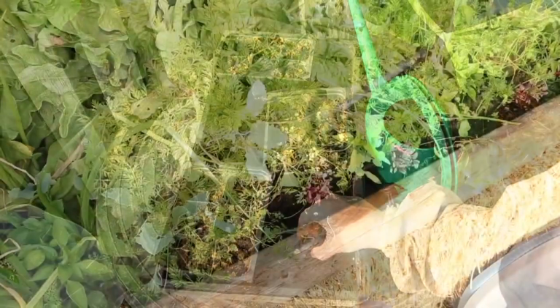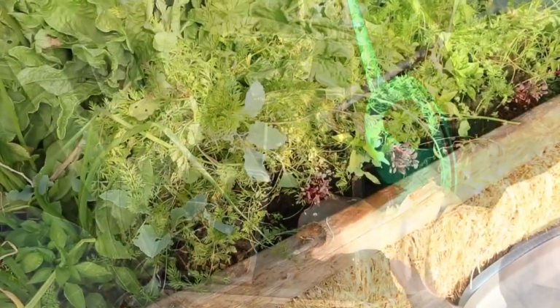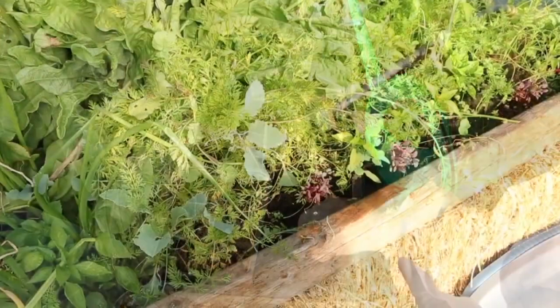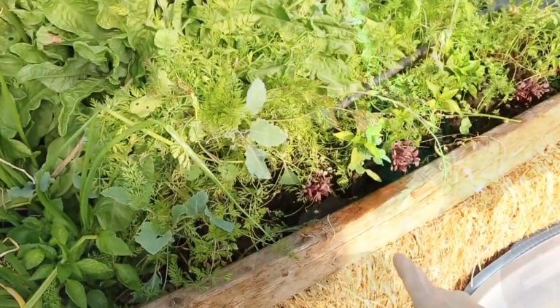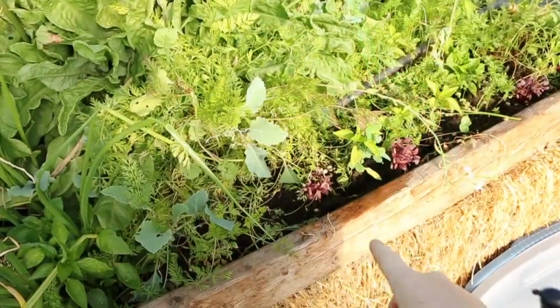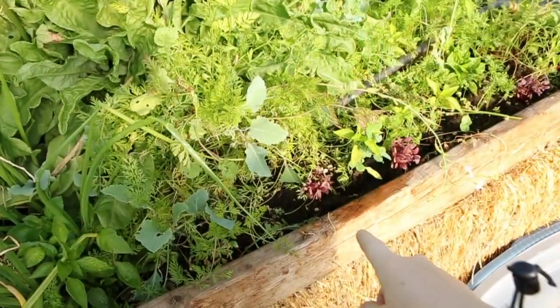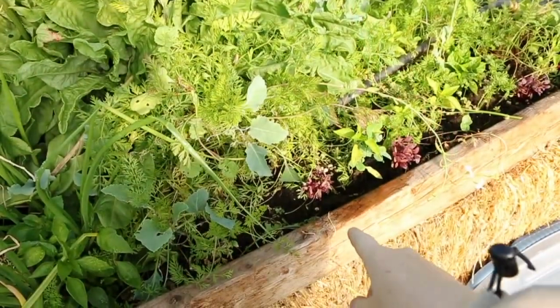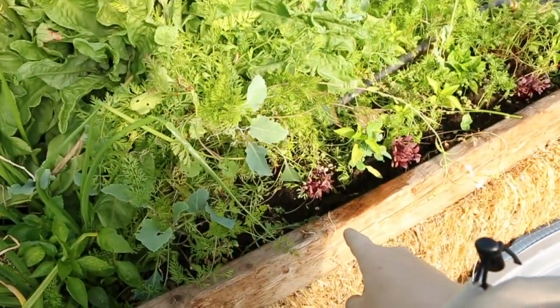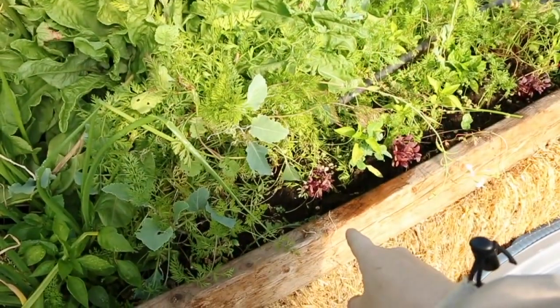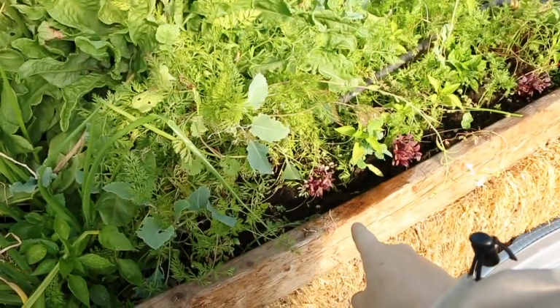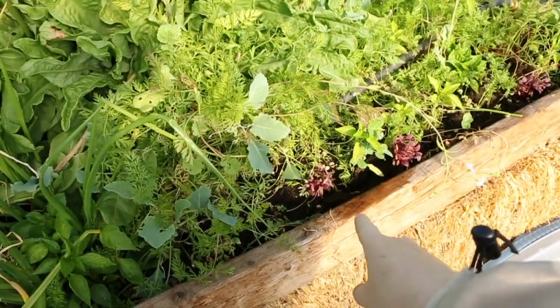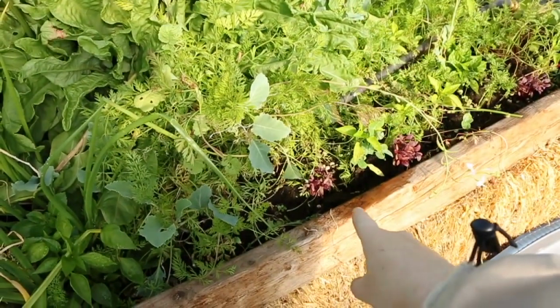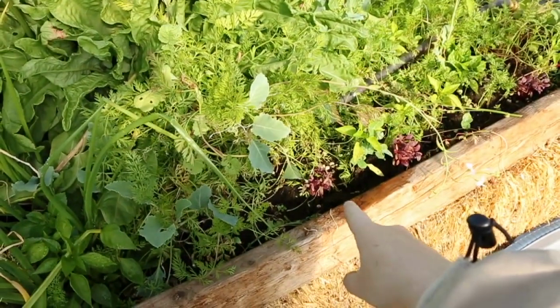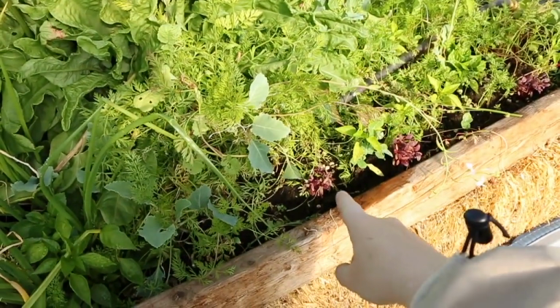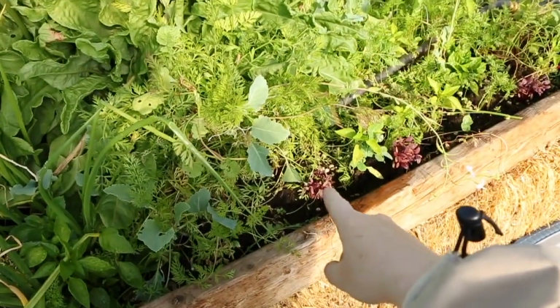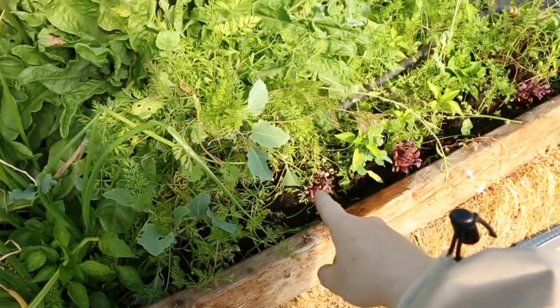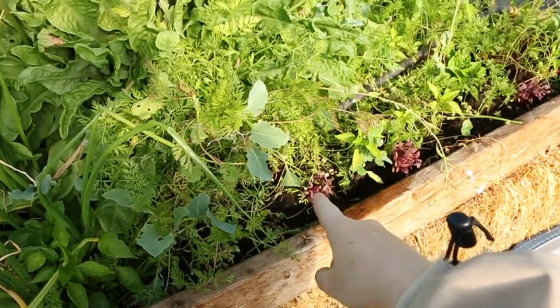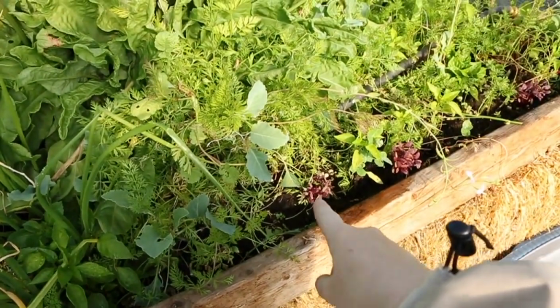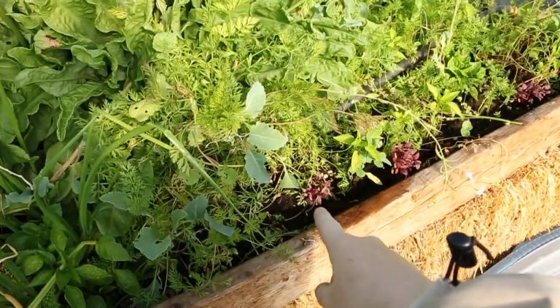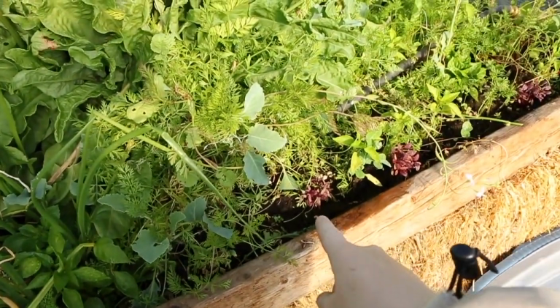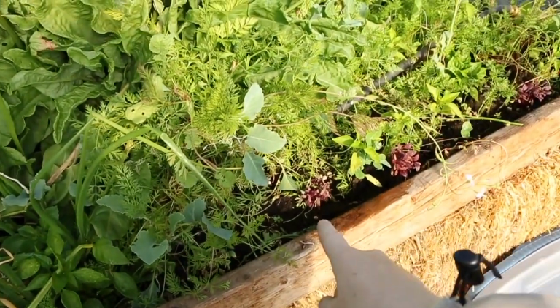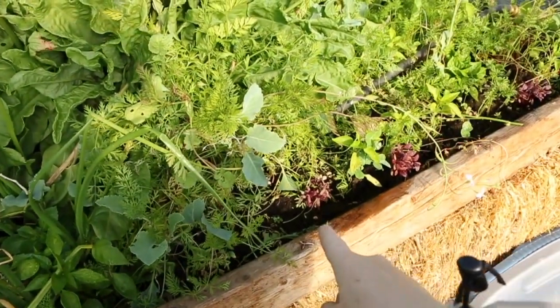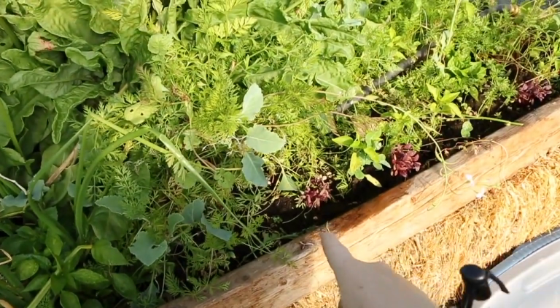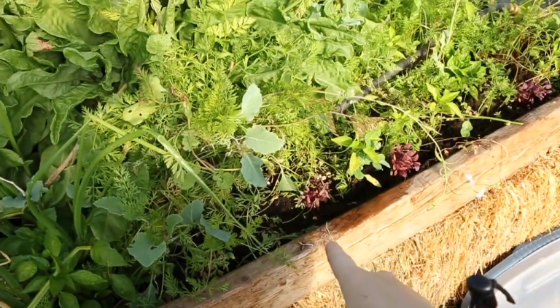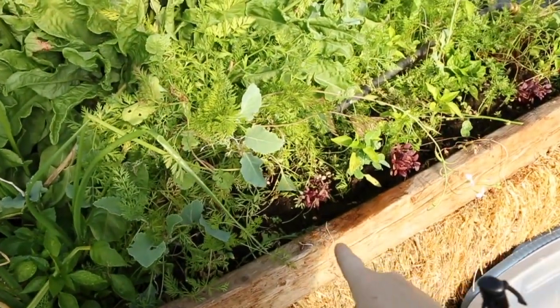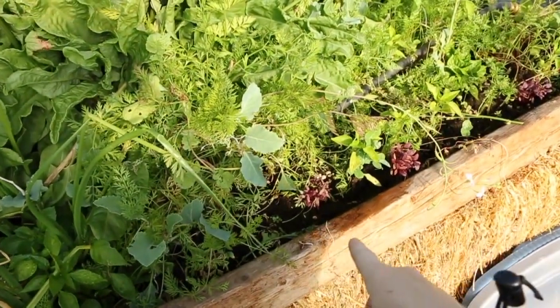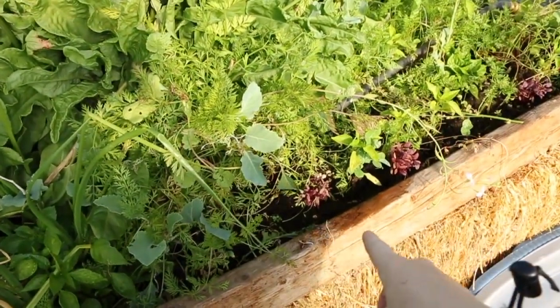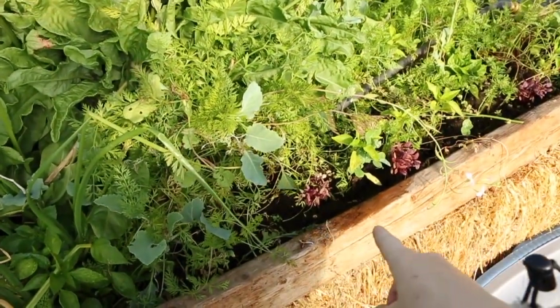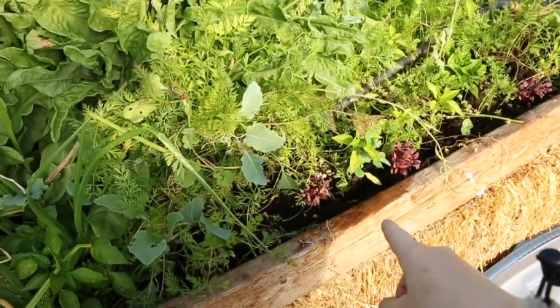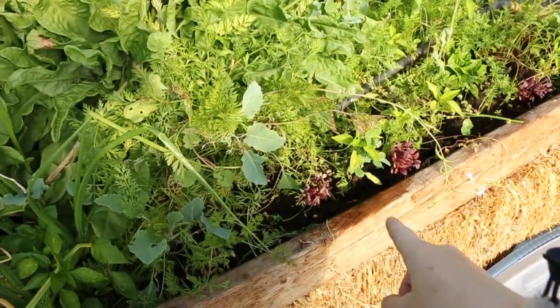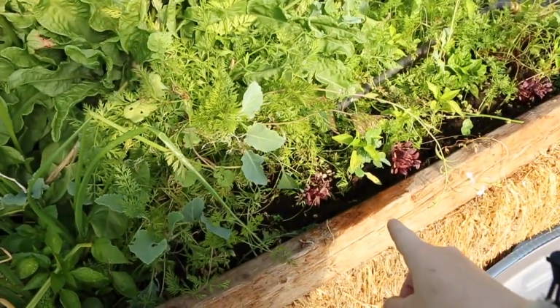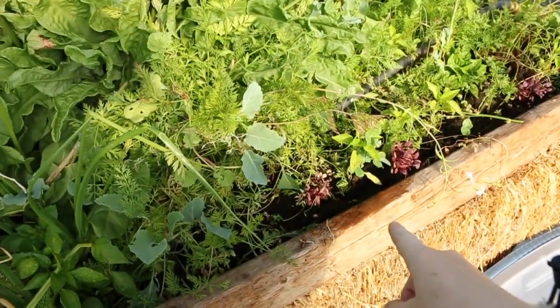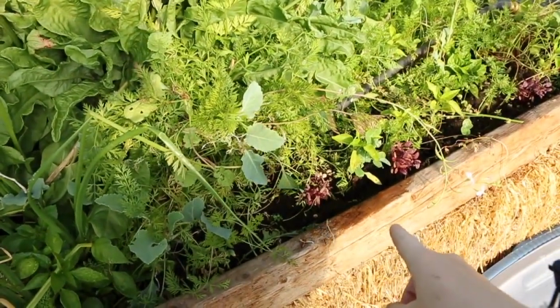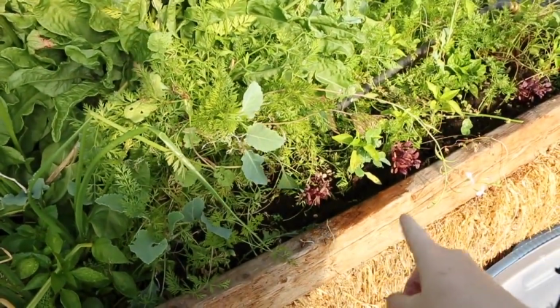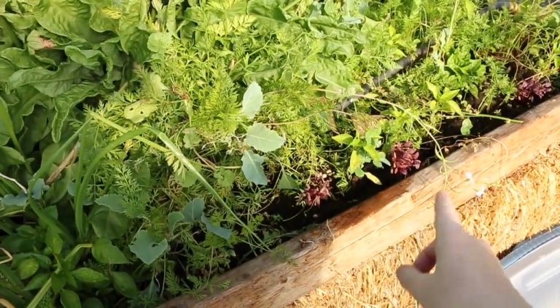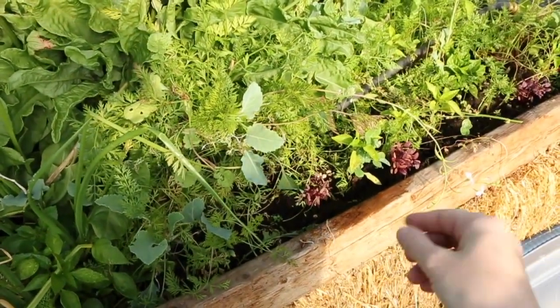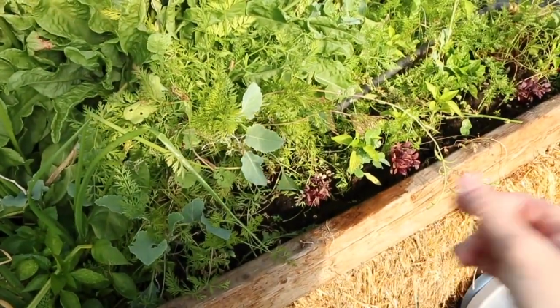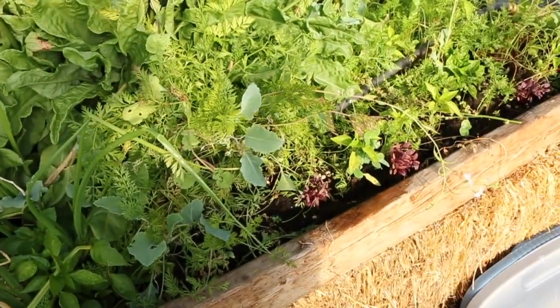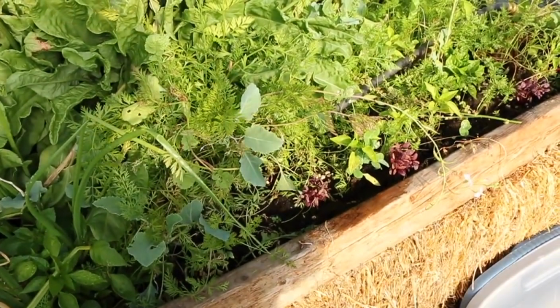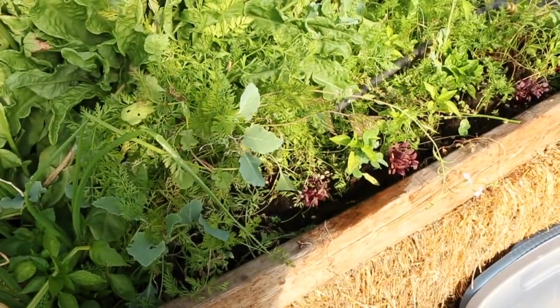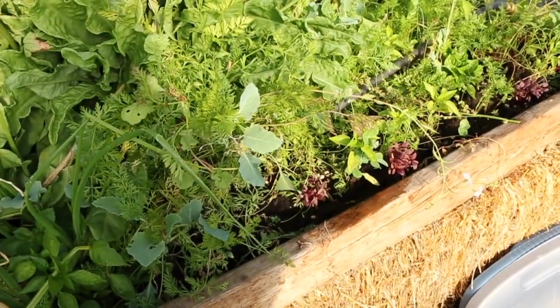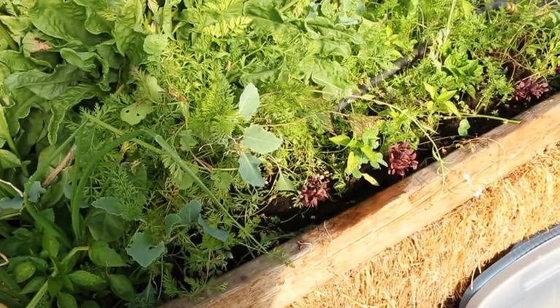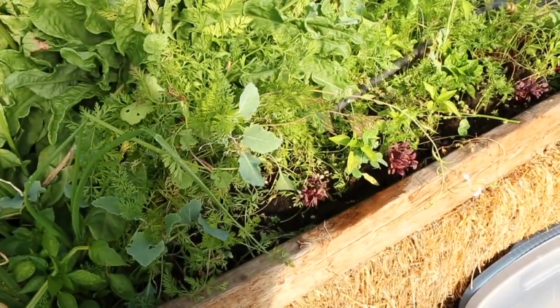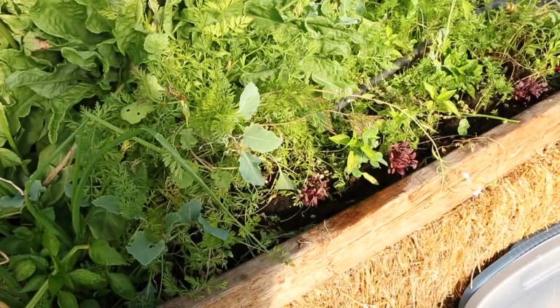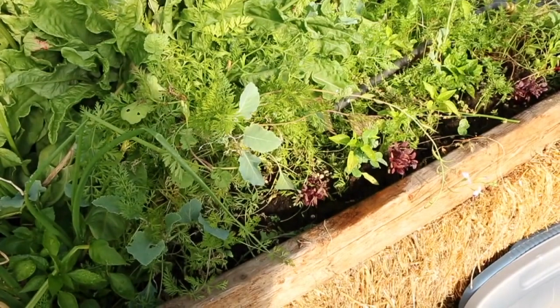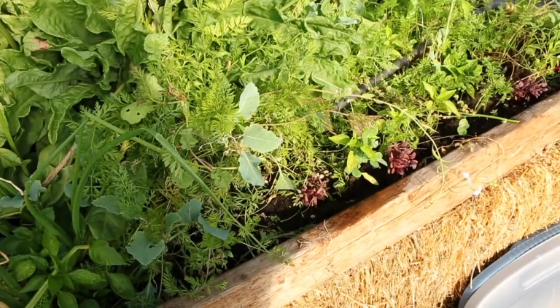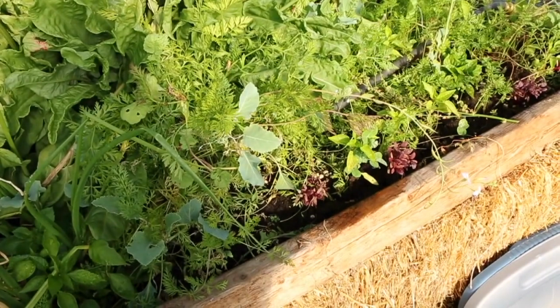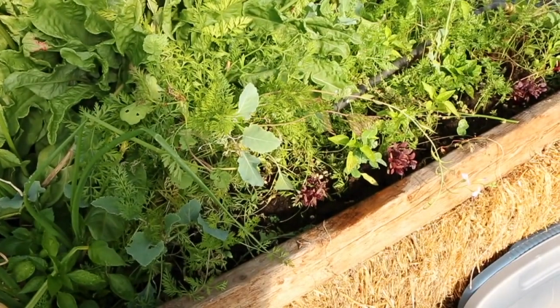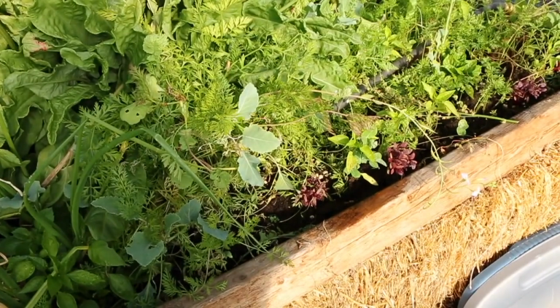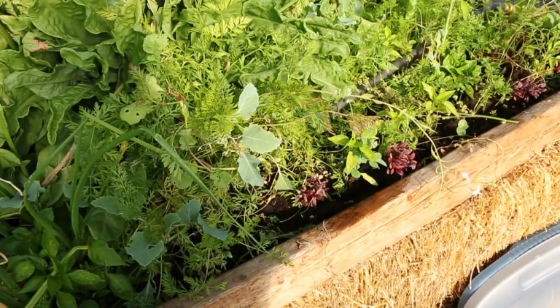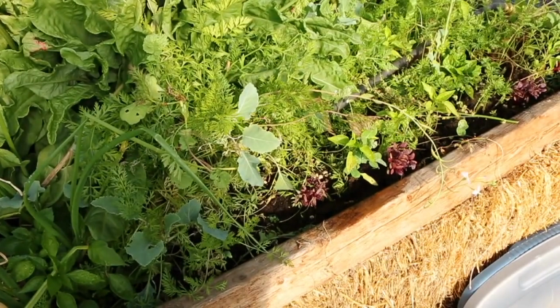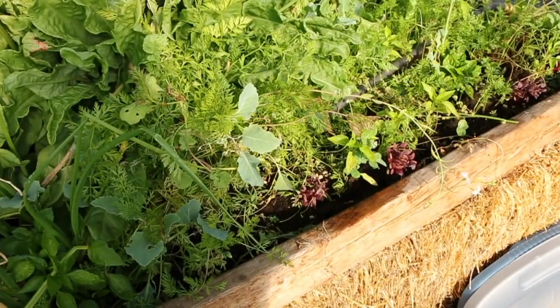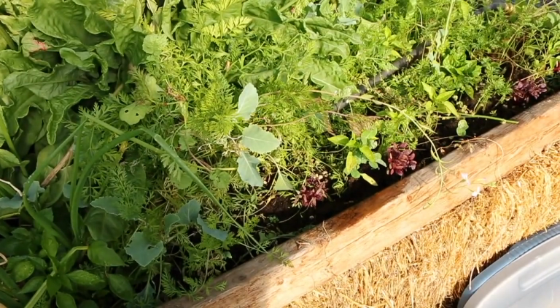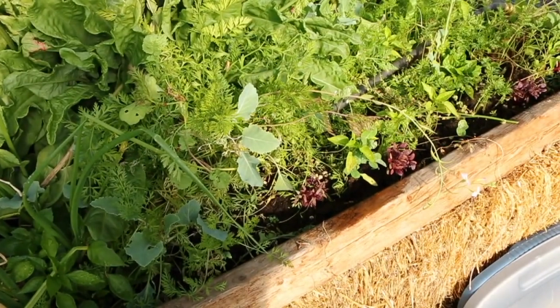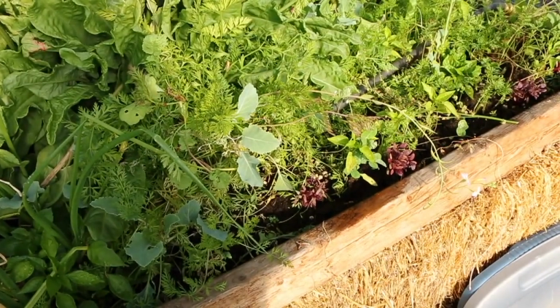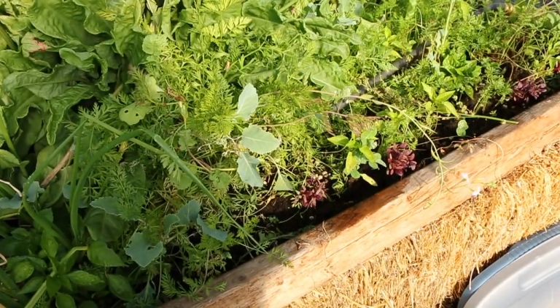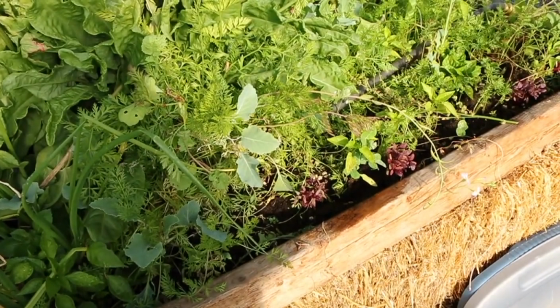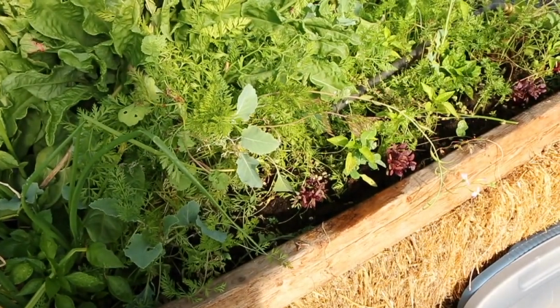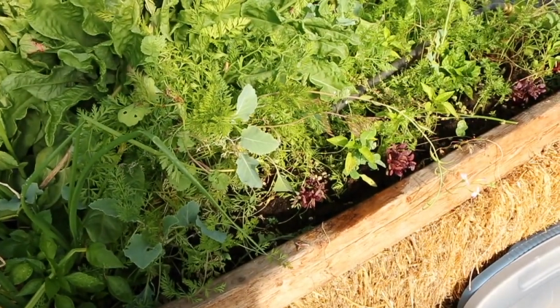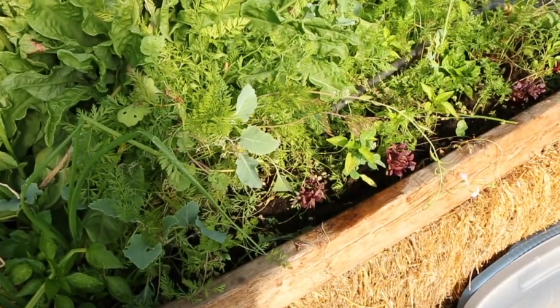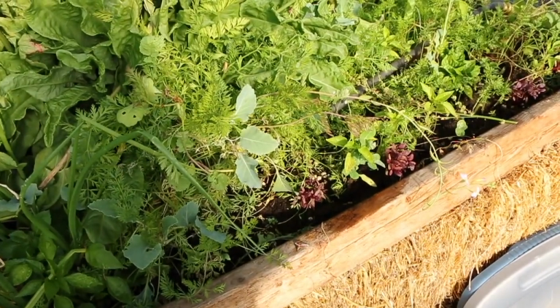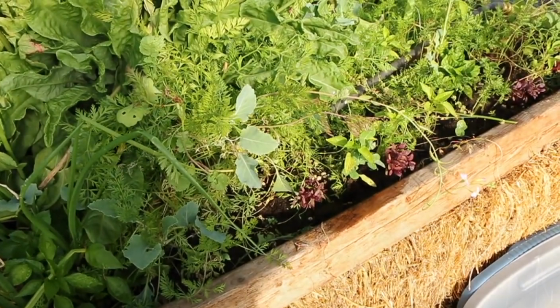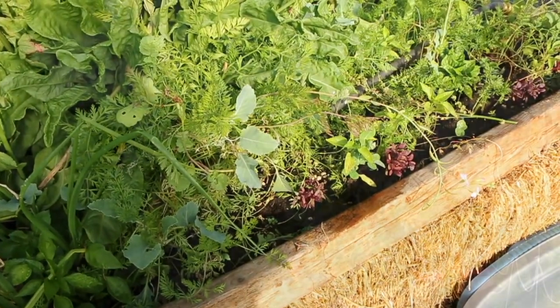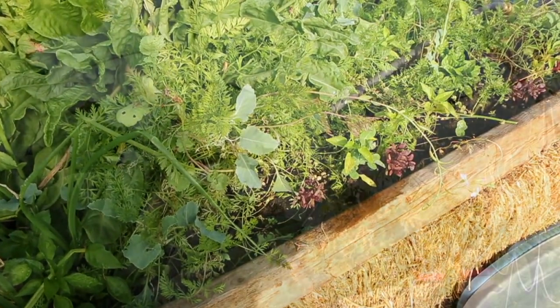You can see that's hibiscus, I have some peppers, and I have other herbs in there — so everything's doing pretty good.